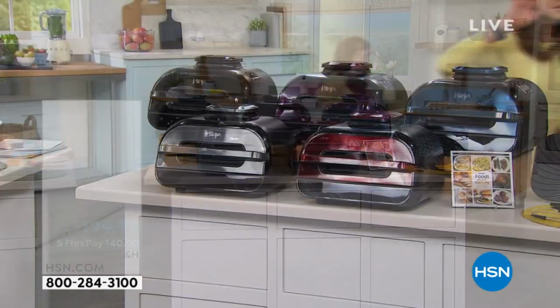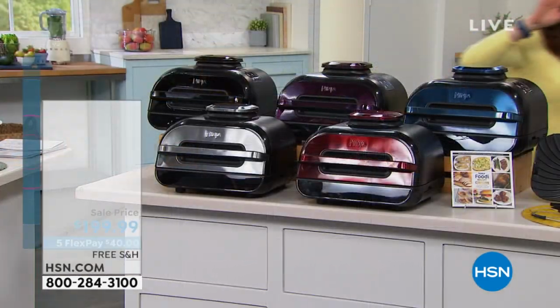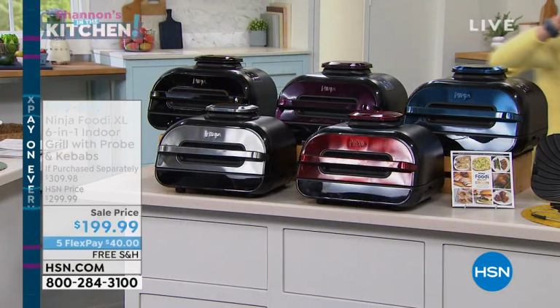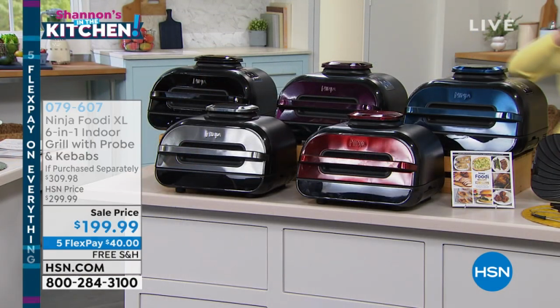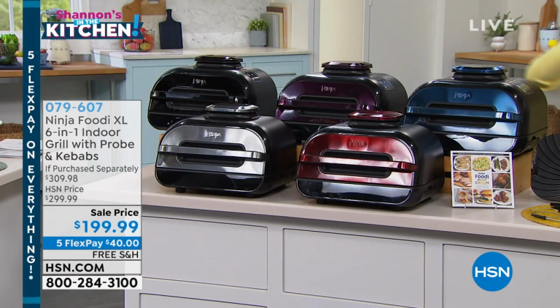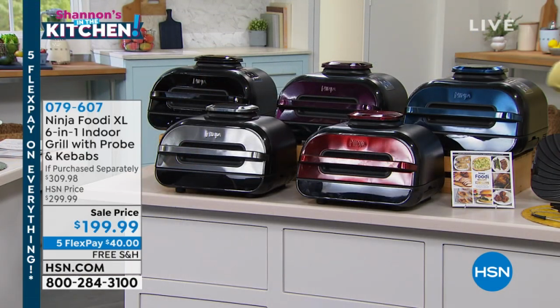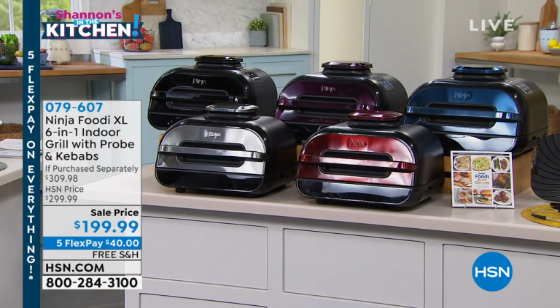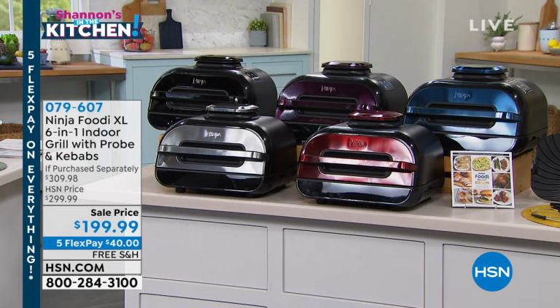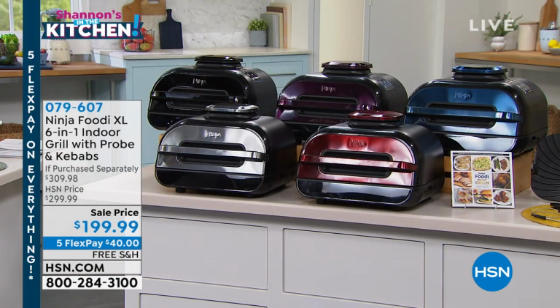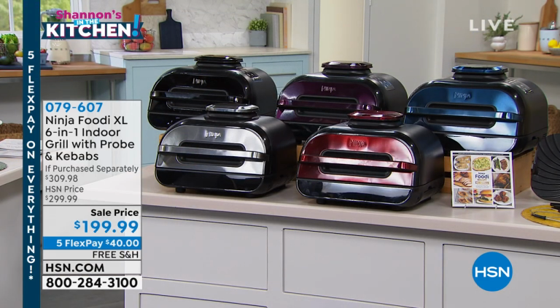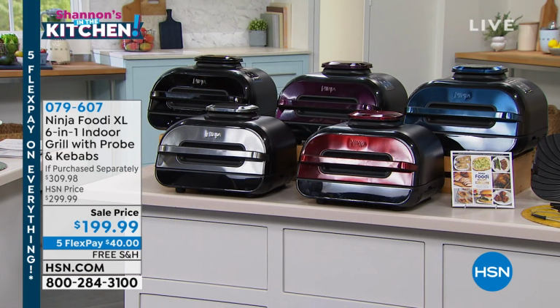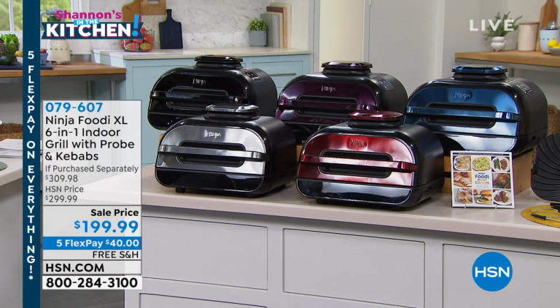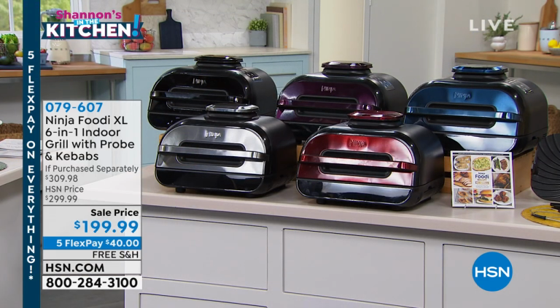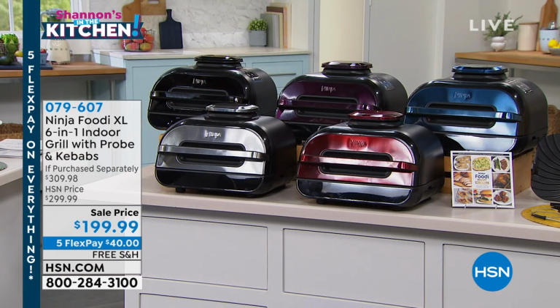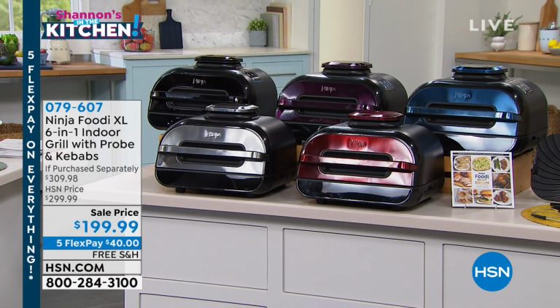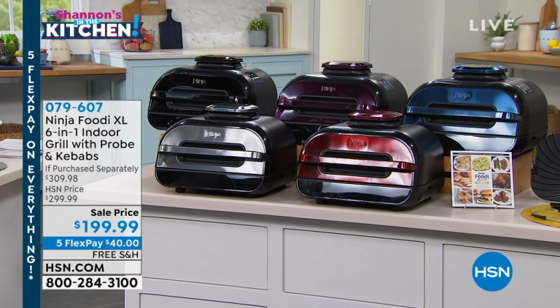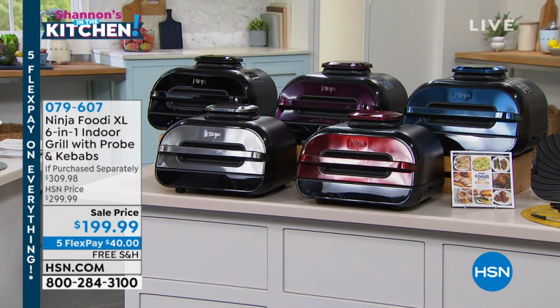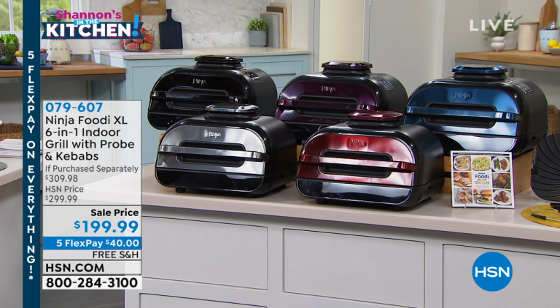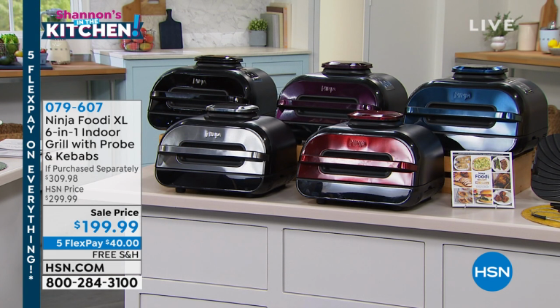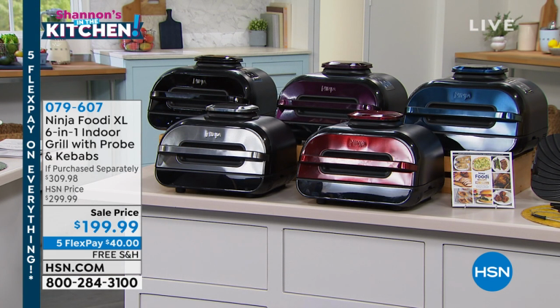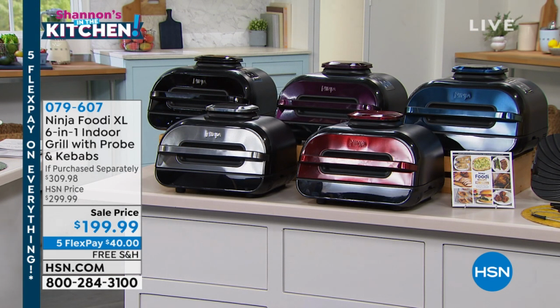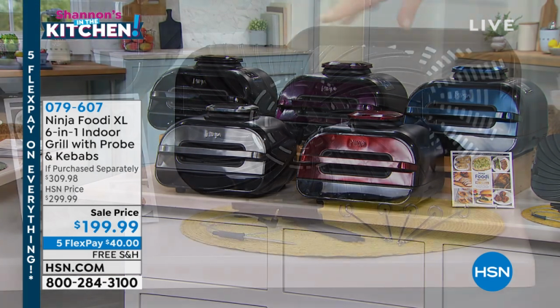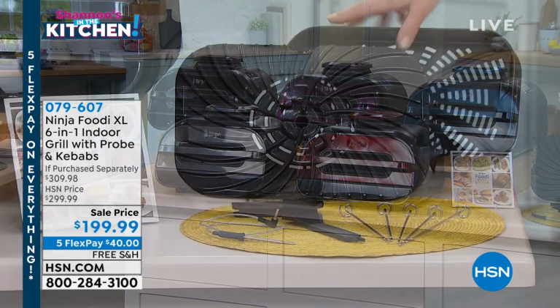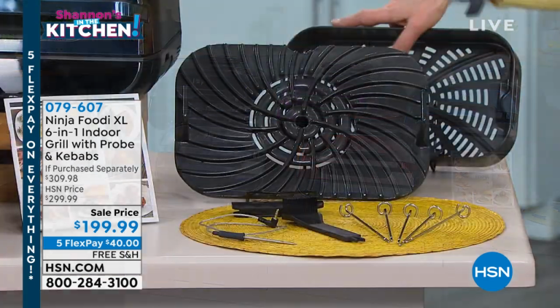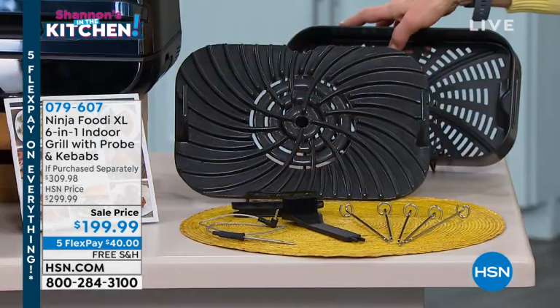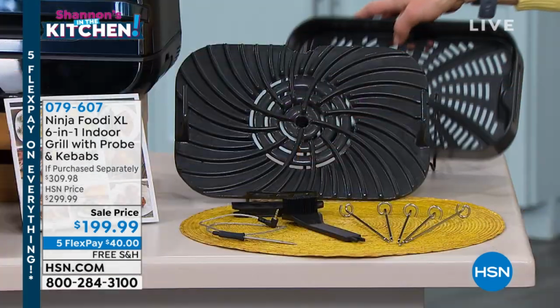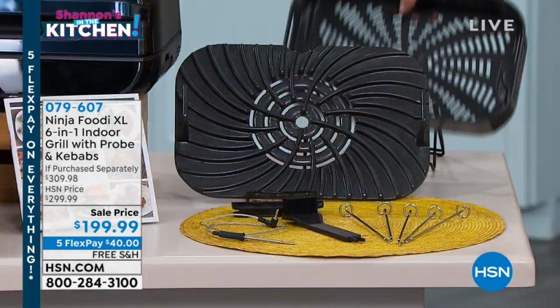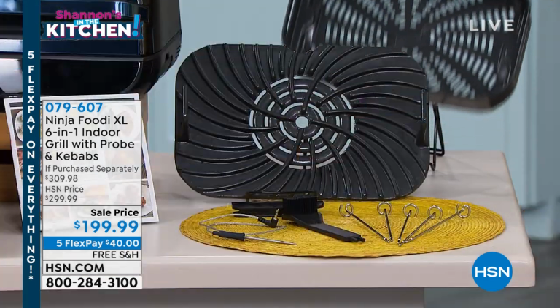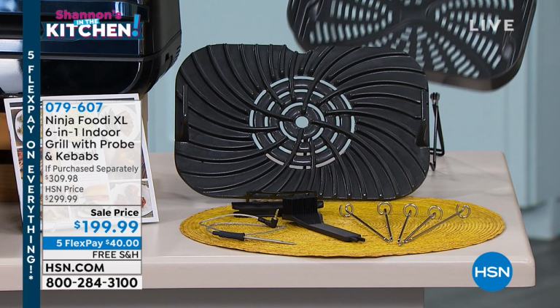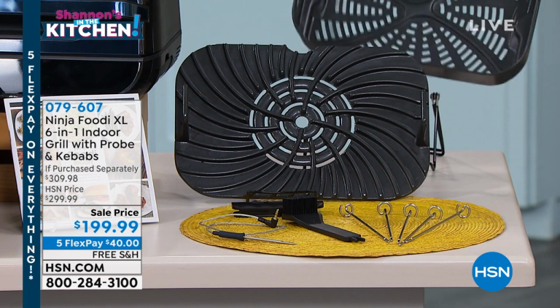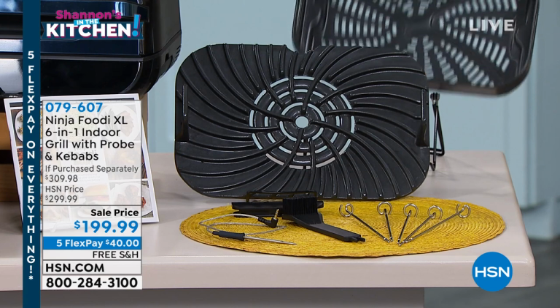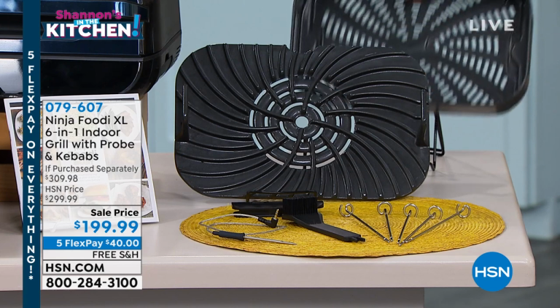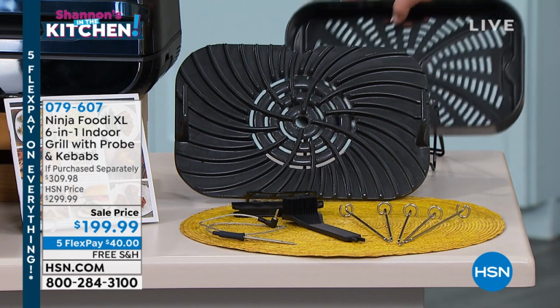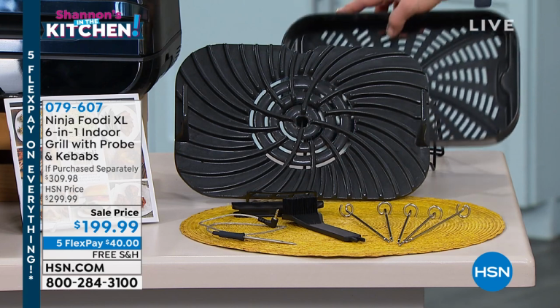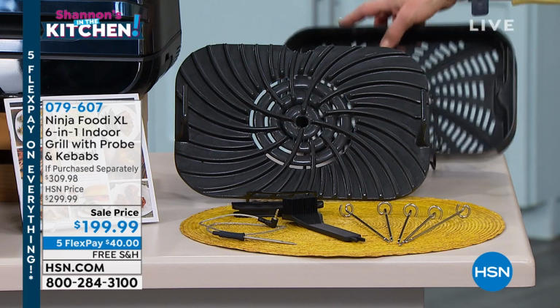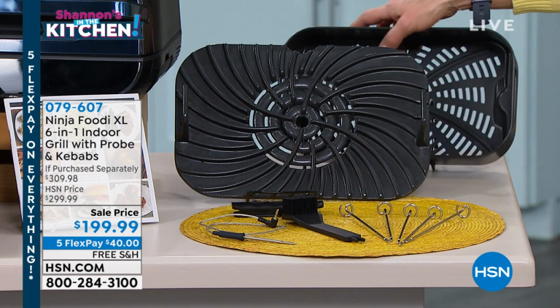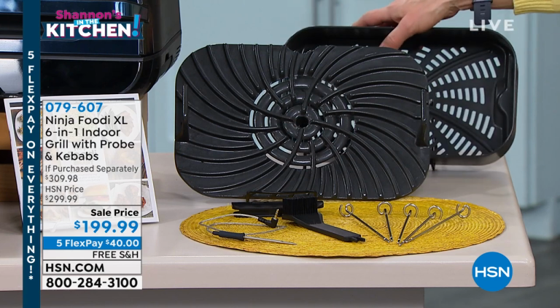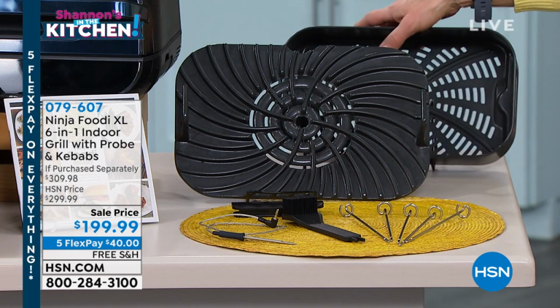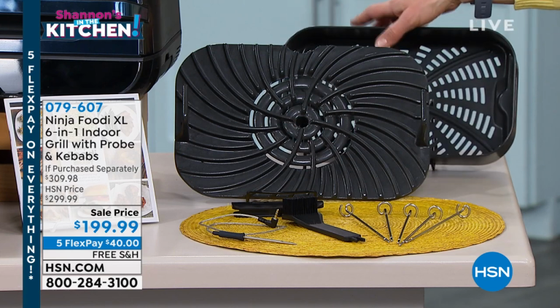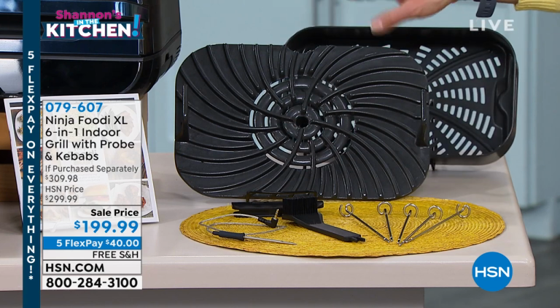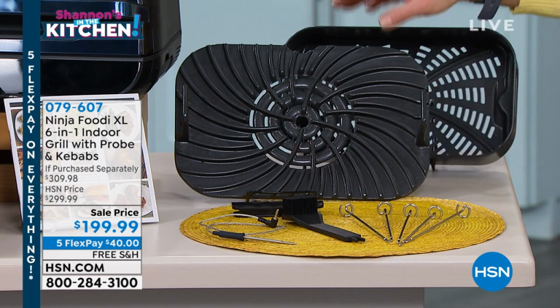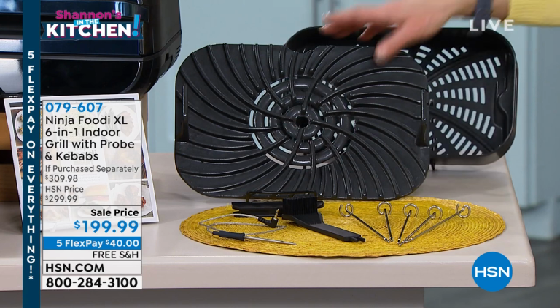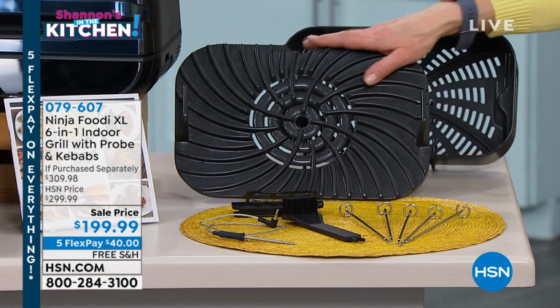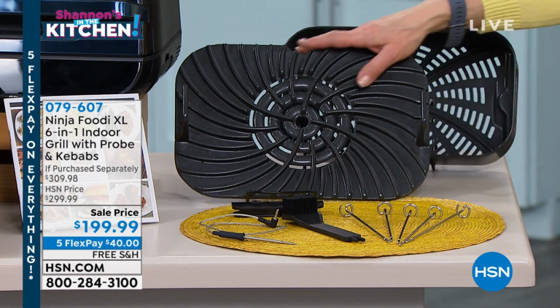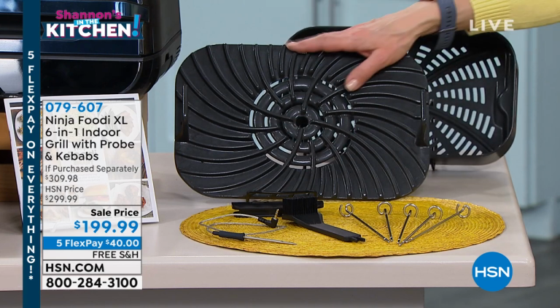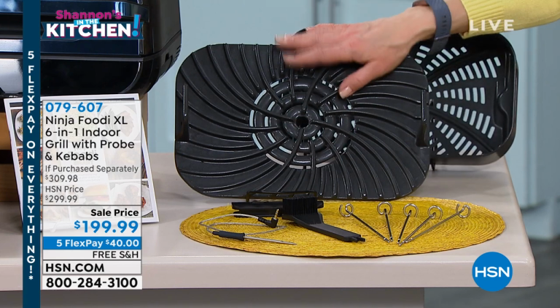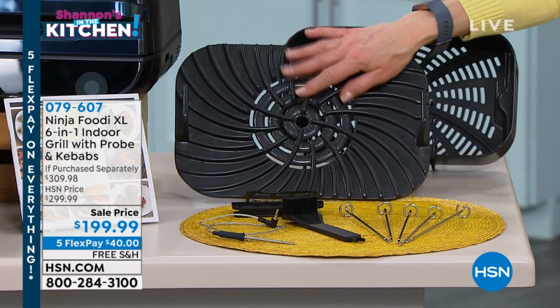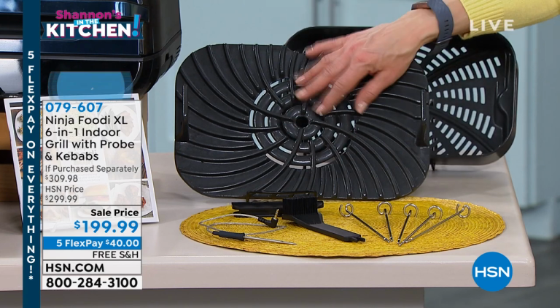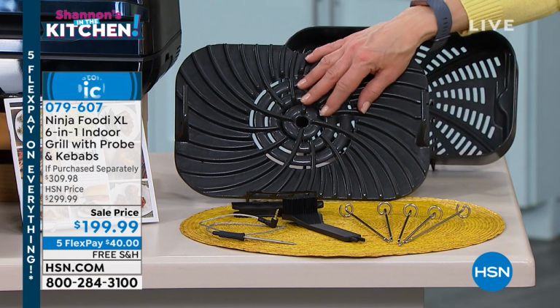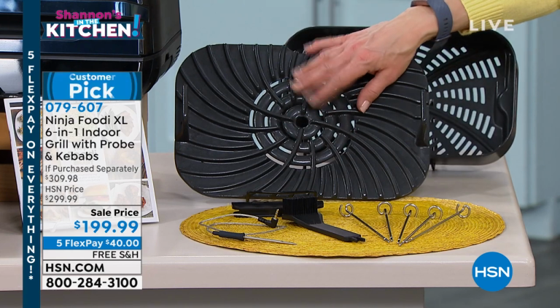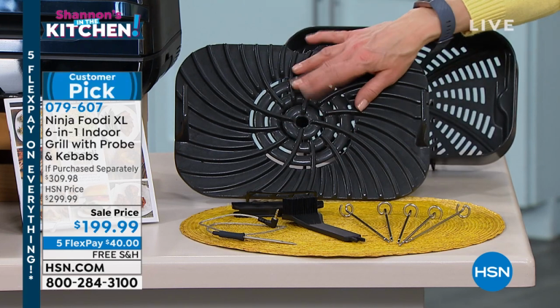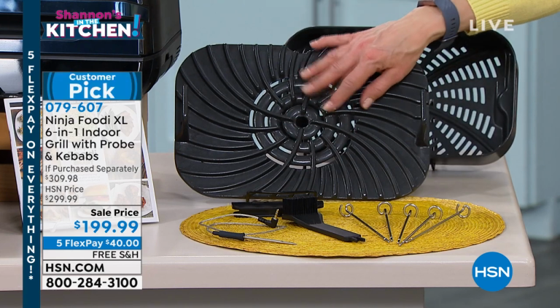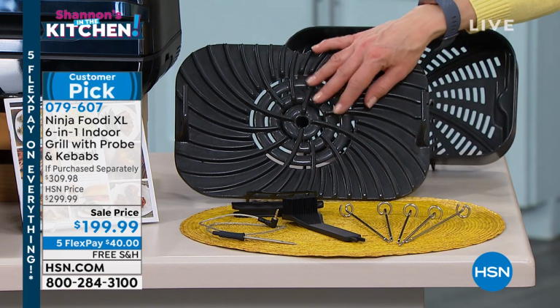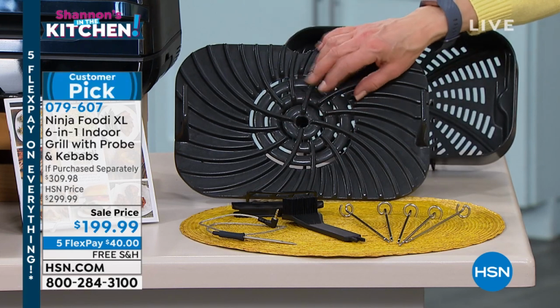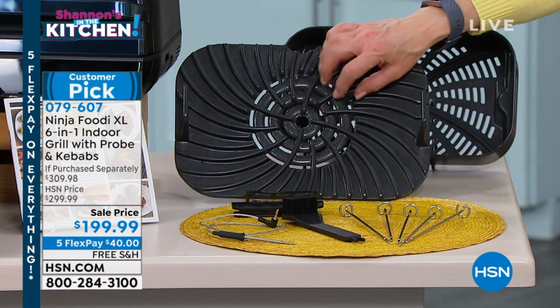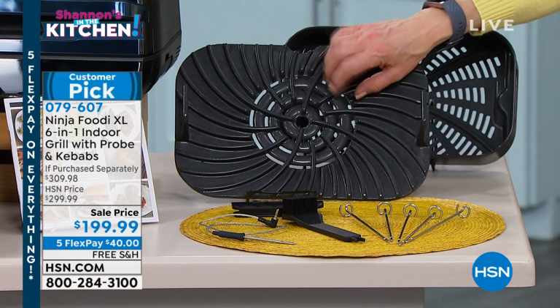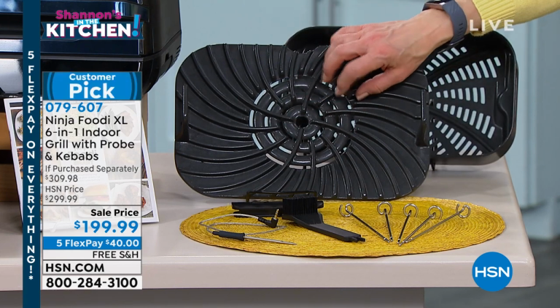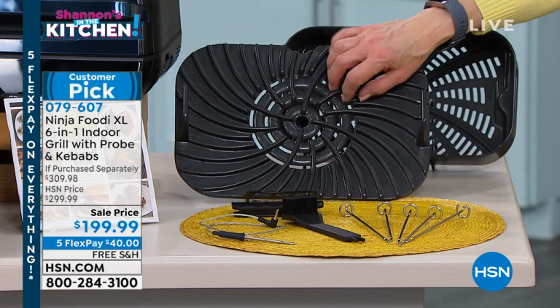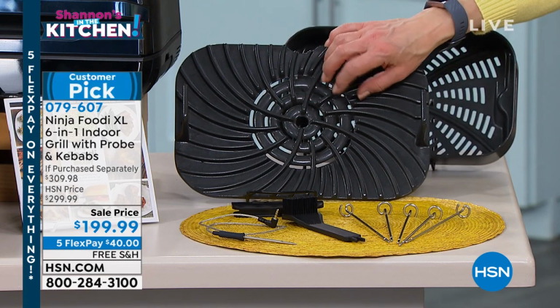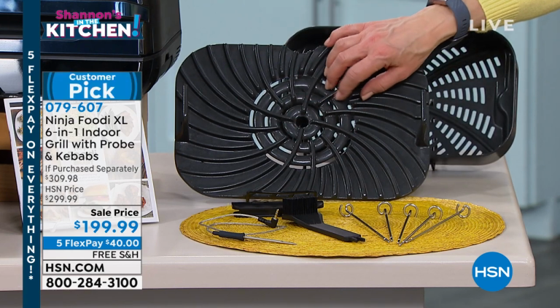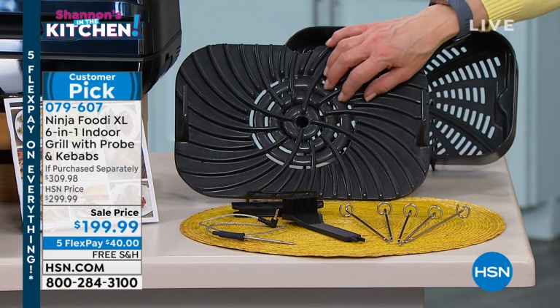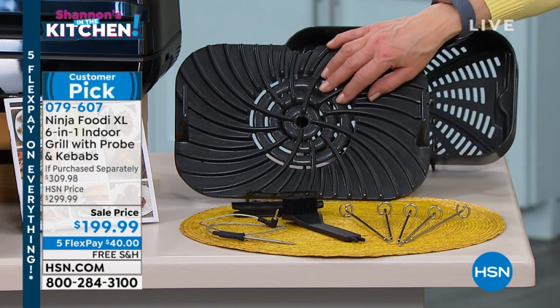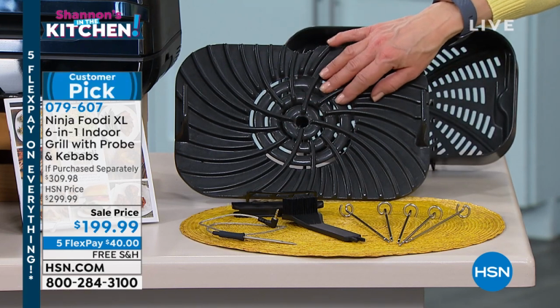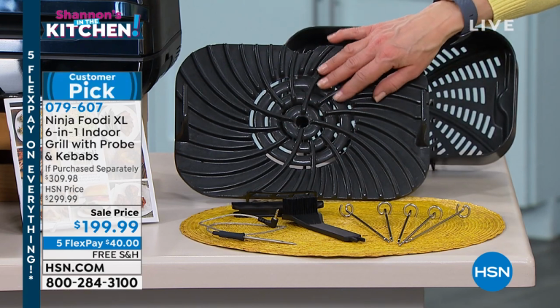So you're getting the grill plate, and you're getting that great crisper basket as well. By the way, up to 500 degrees on this sucker.